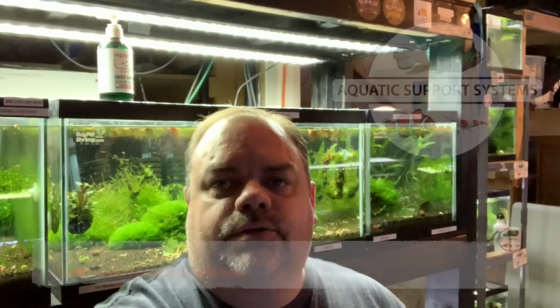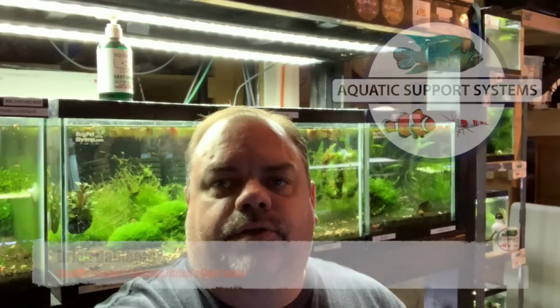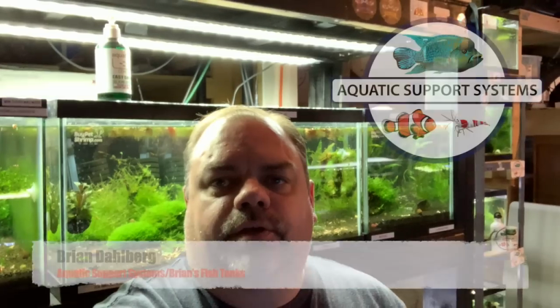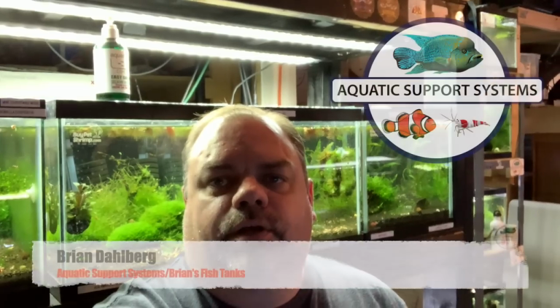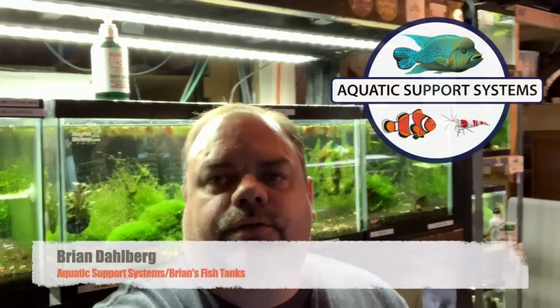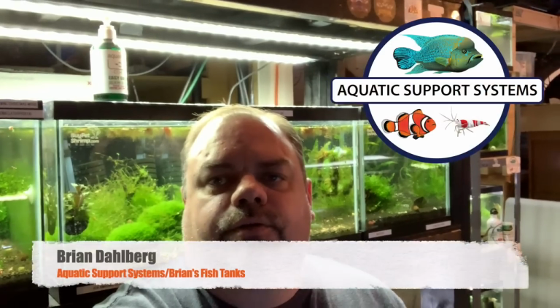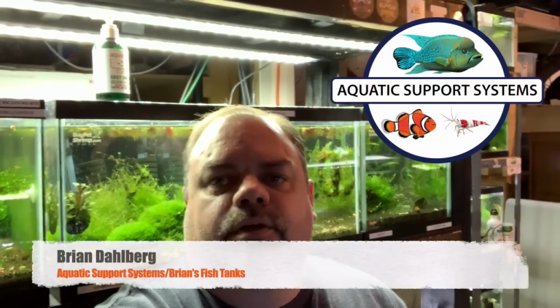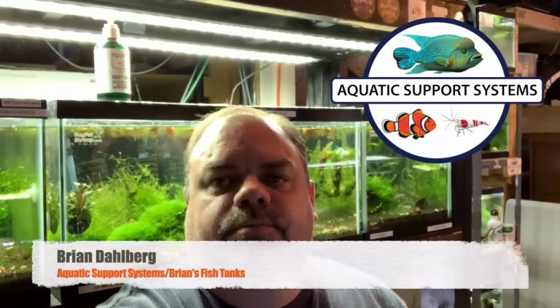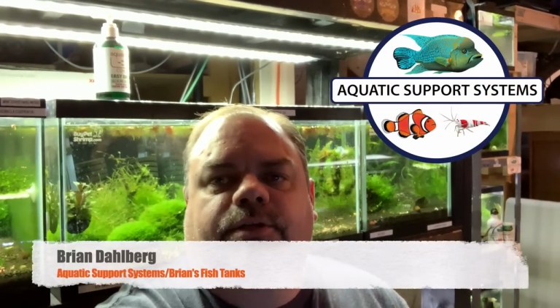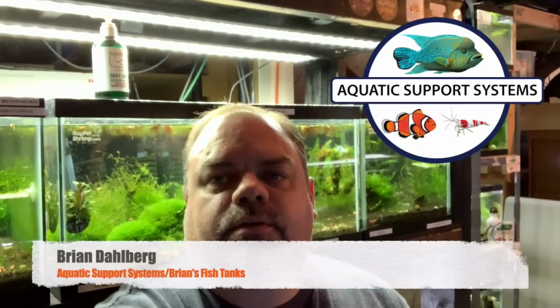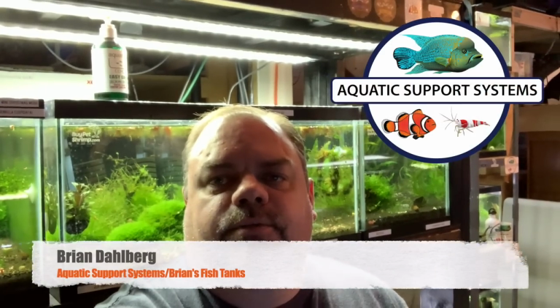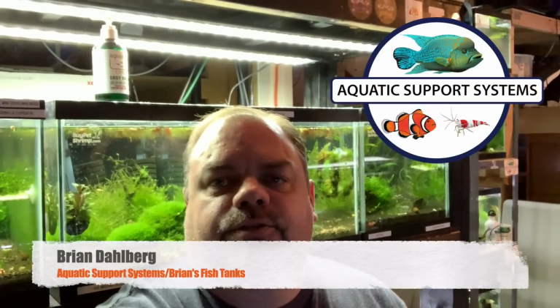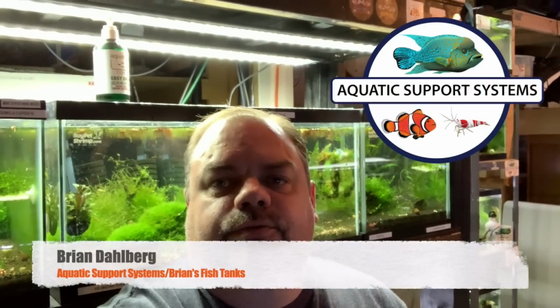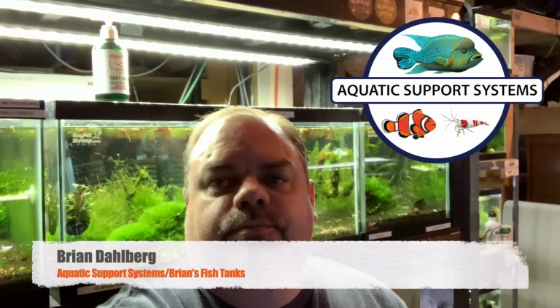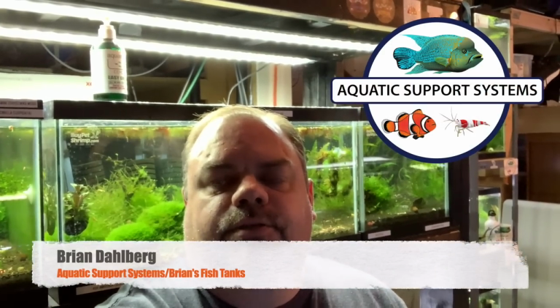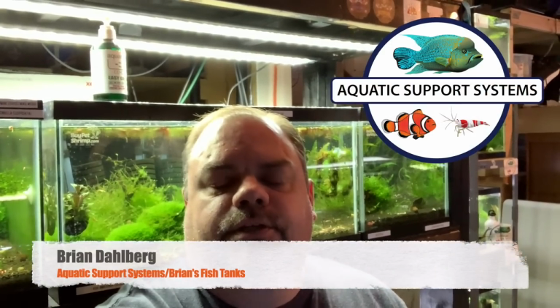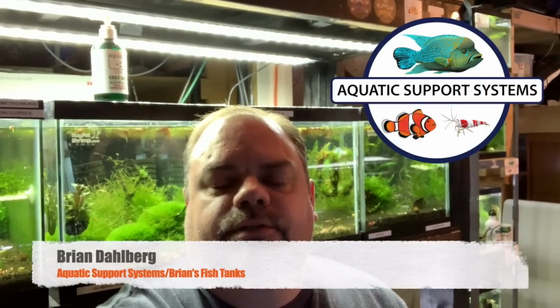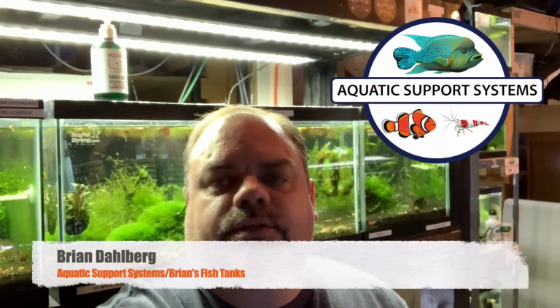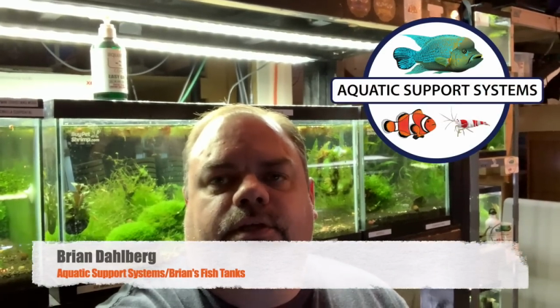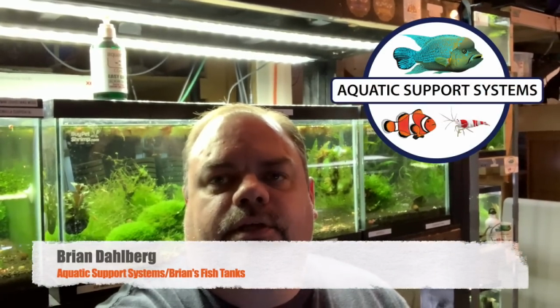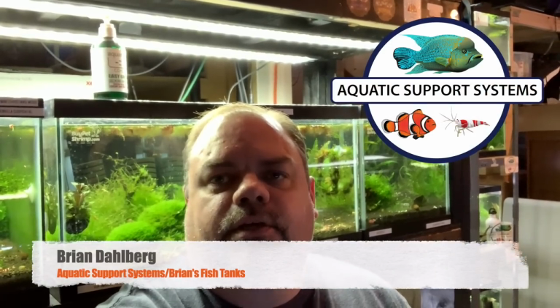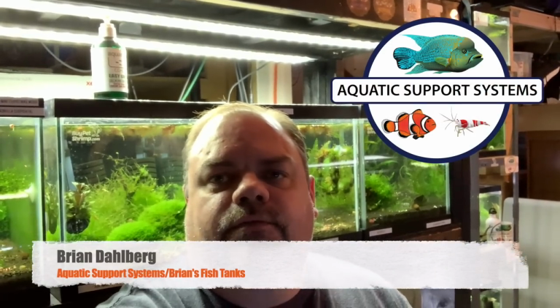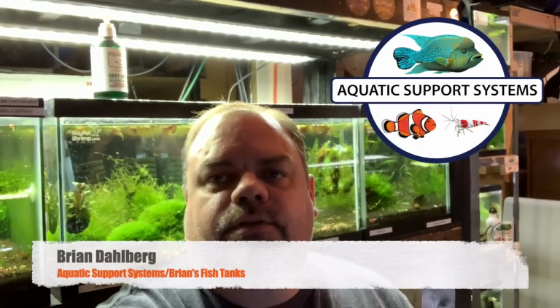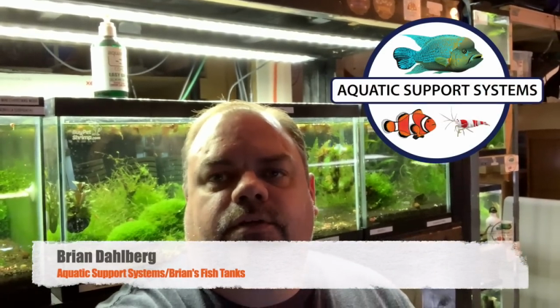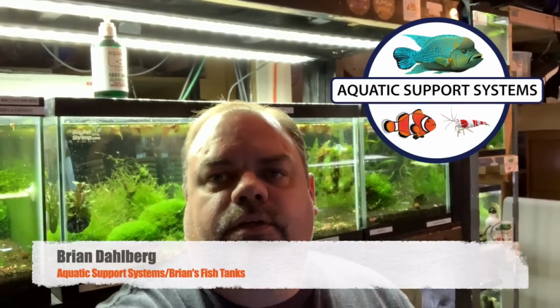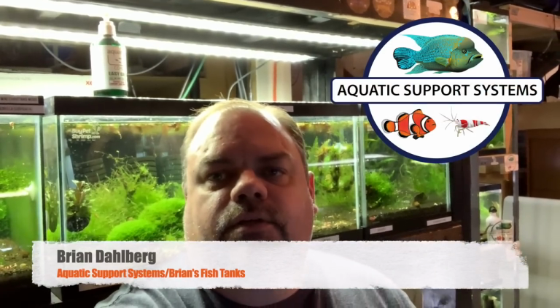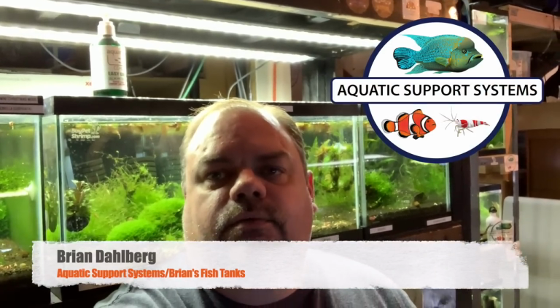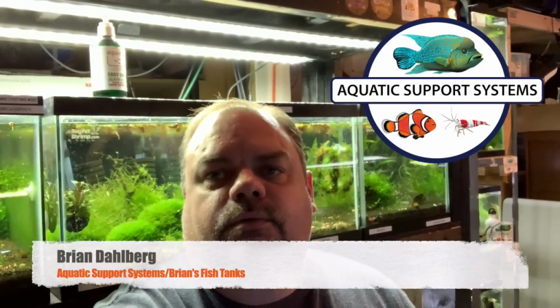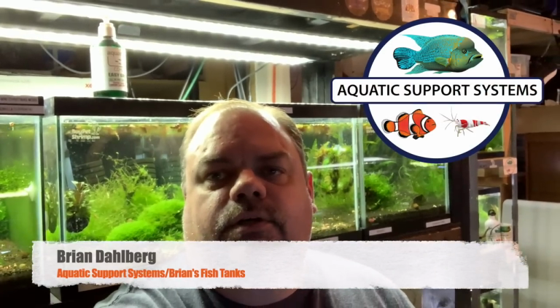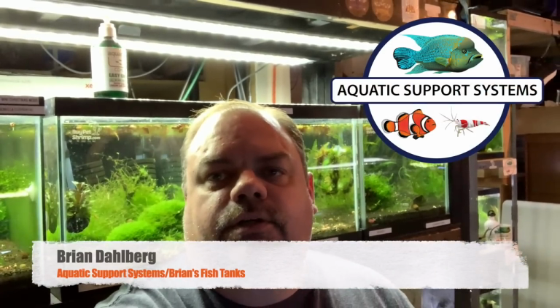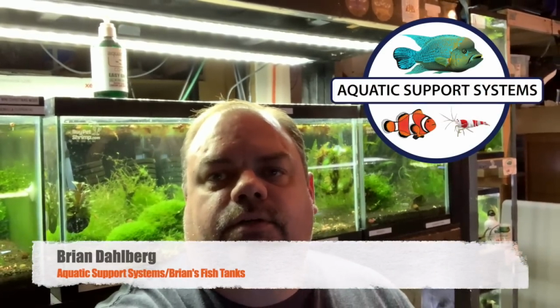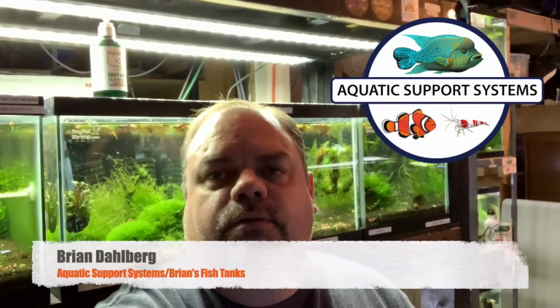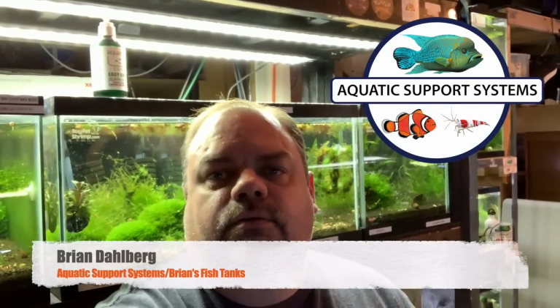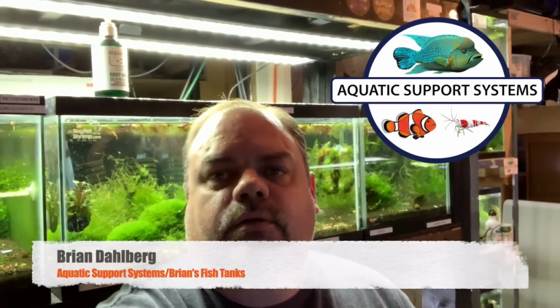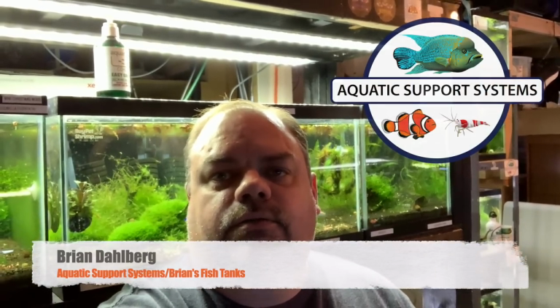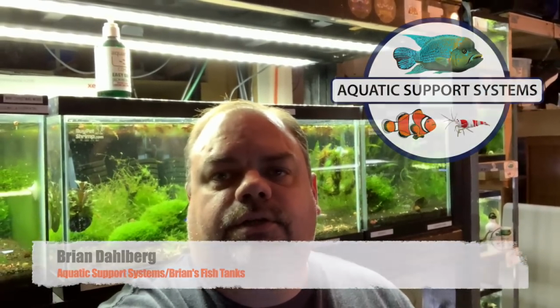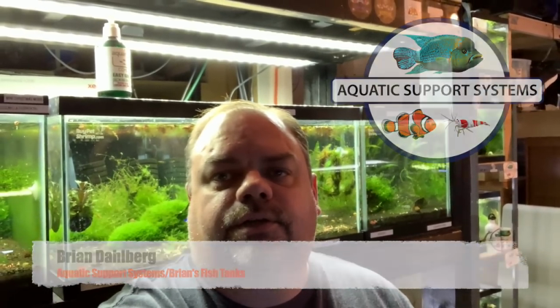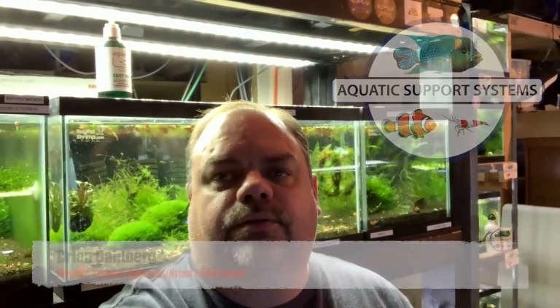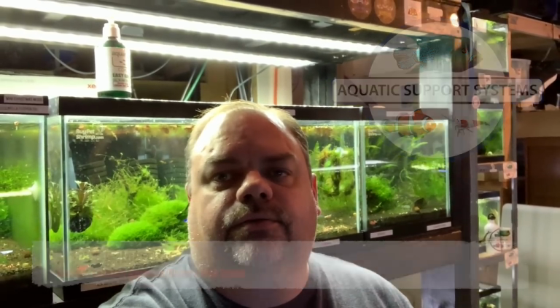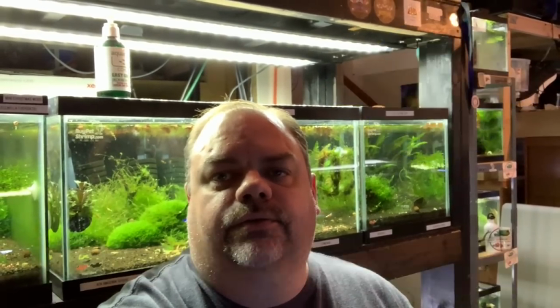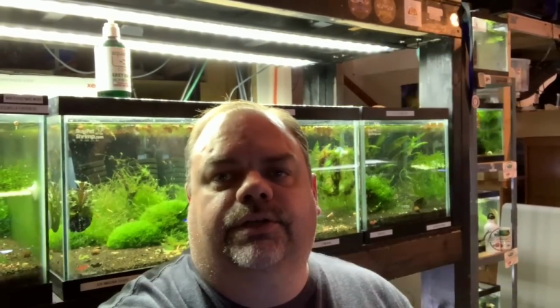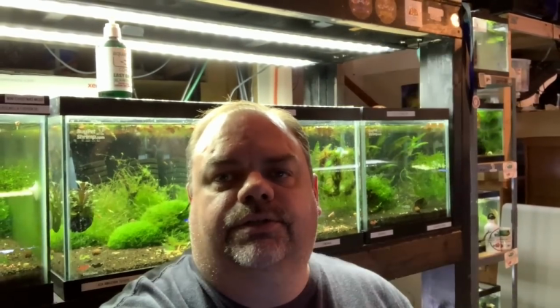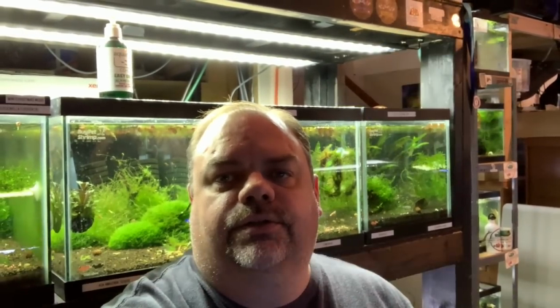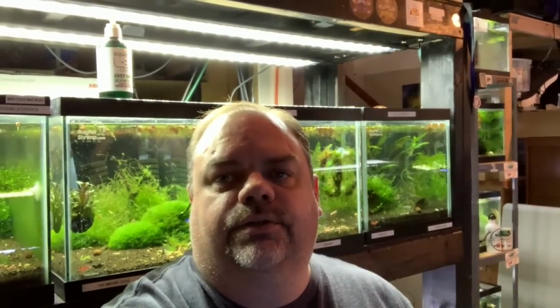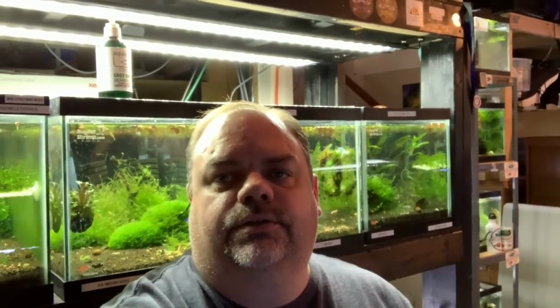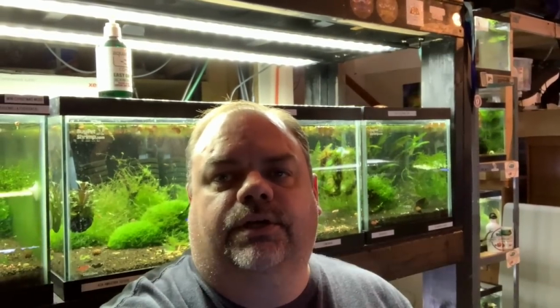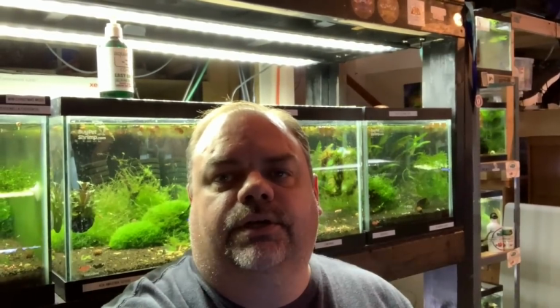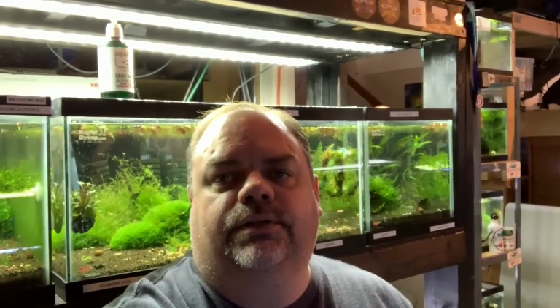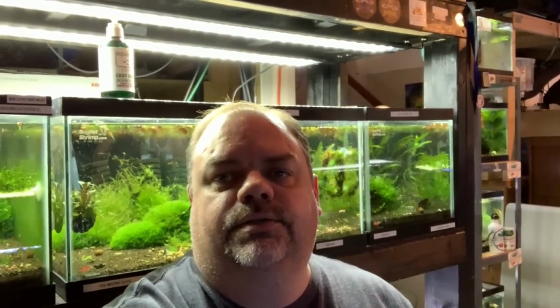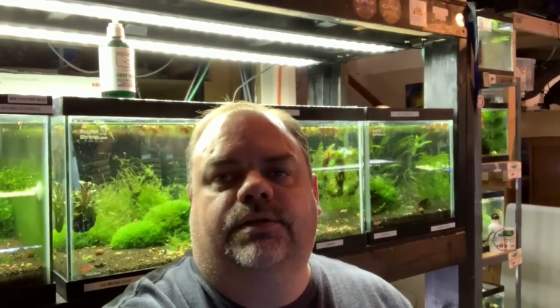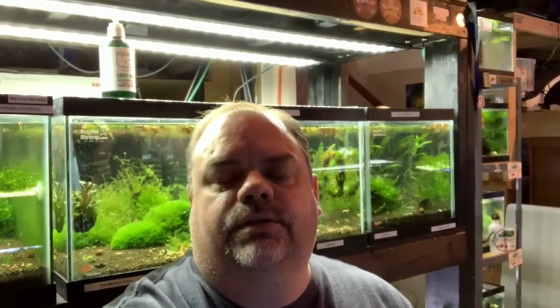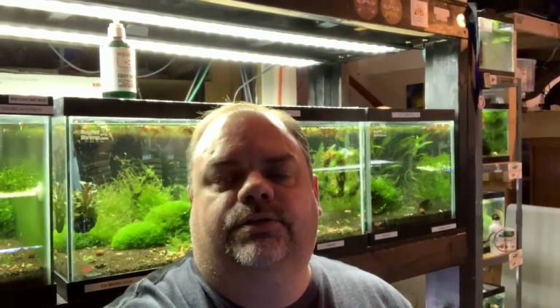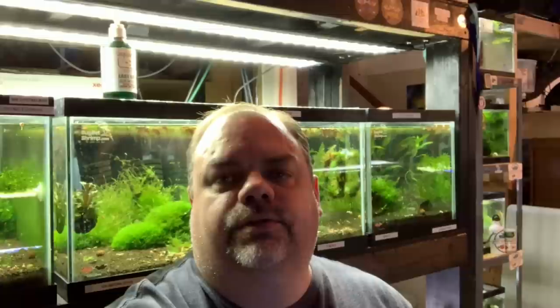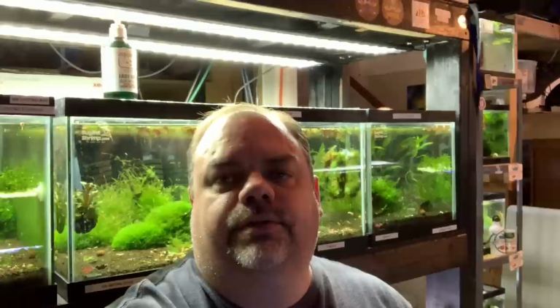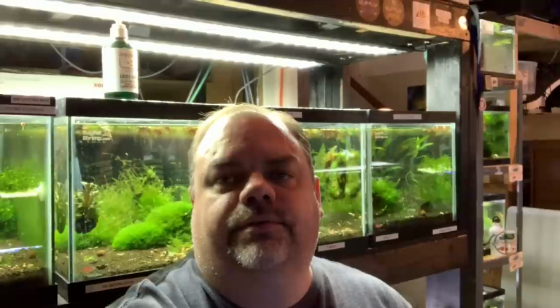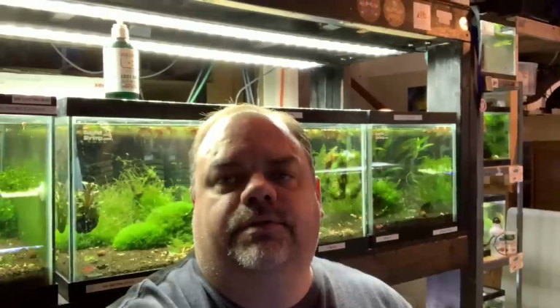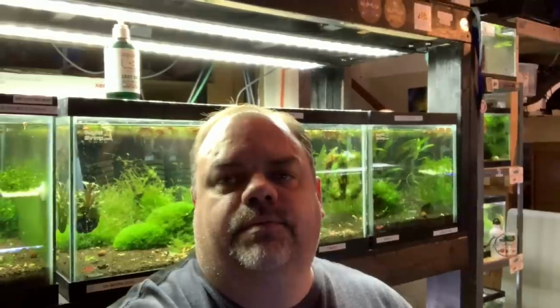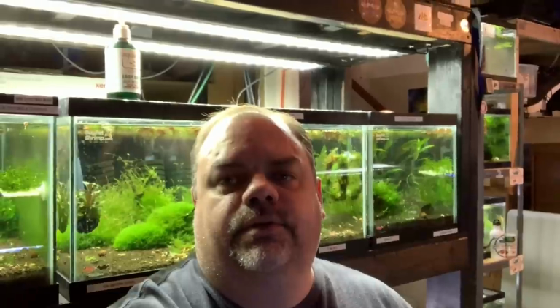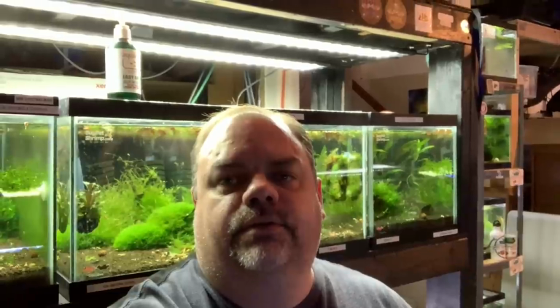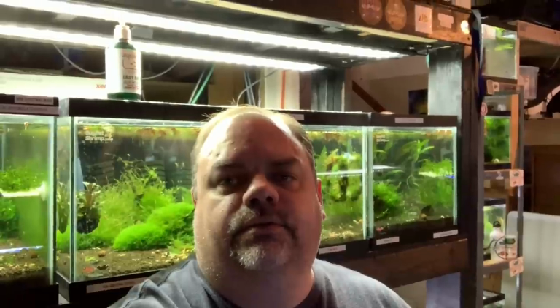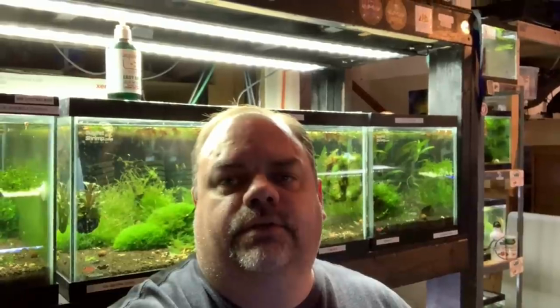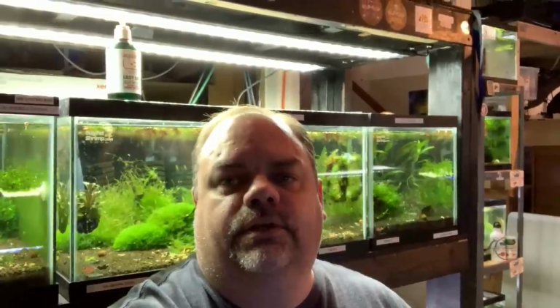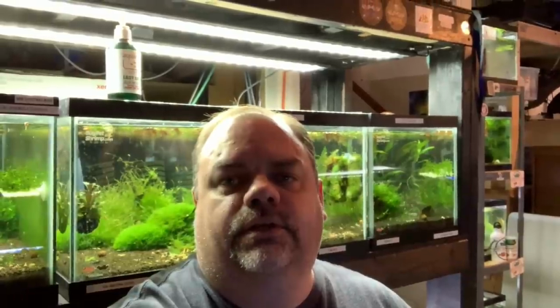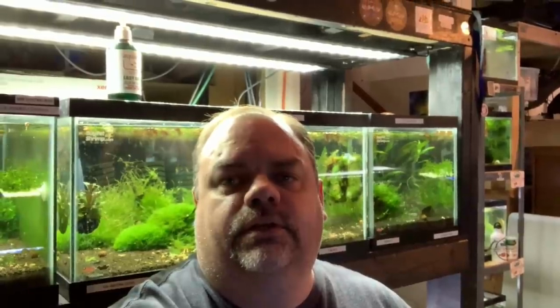So I thought I'd do an update on my shrimp tanks today. I haven't done that in a while. I'll take you through each of the tanks and show you what's been going on.